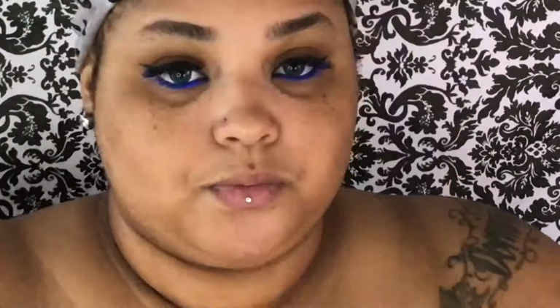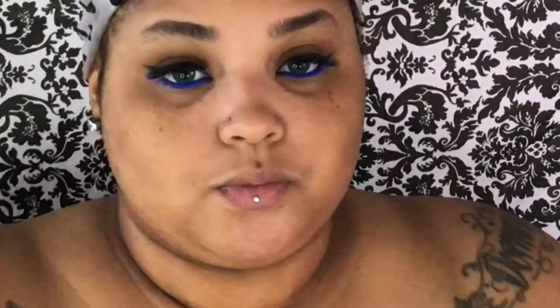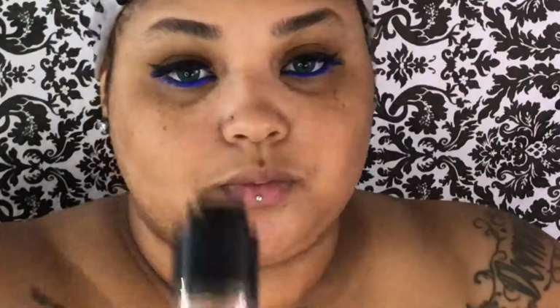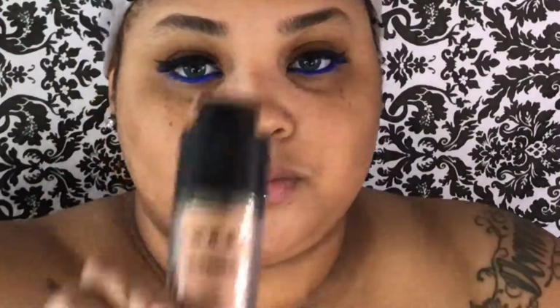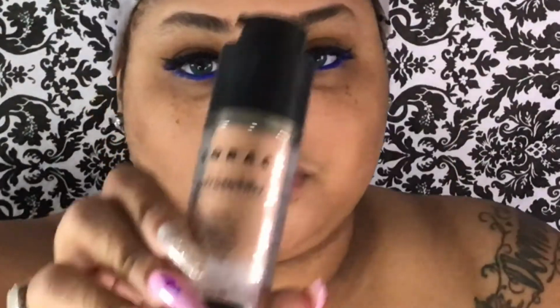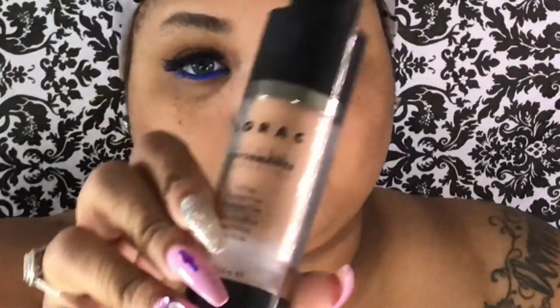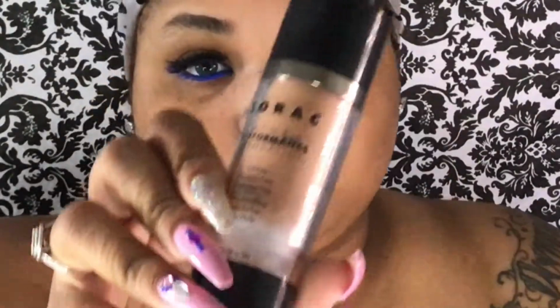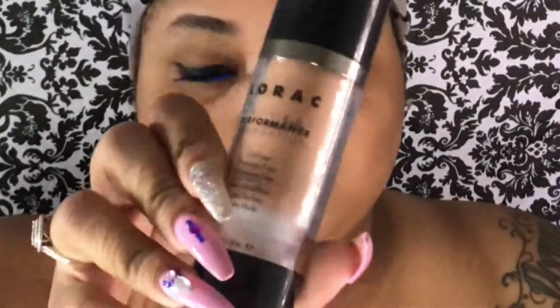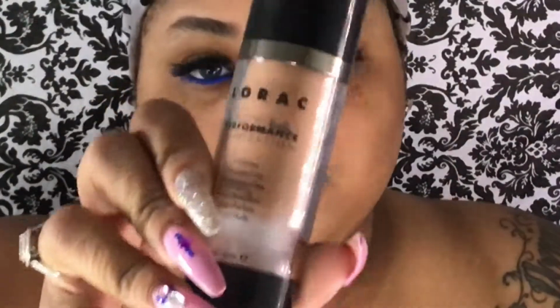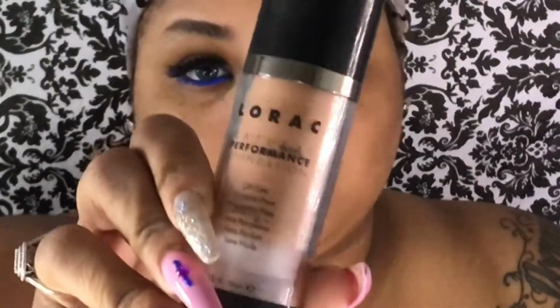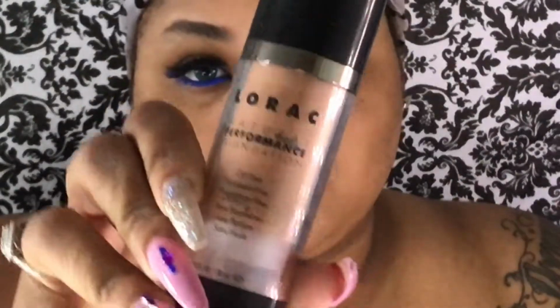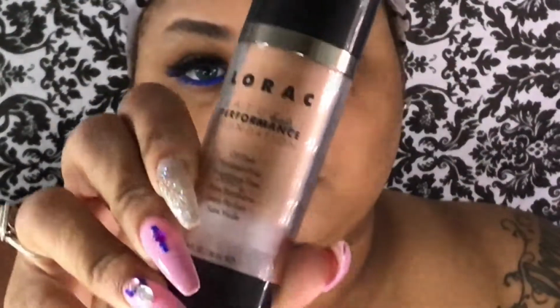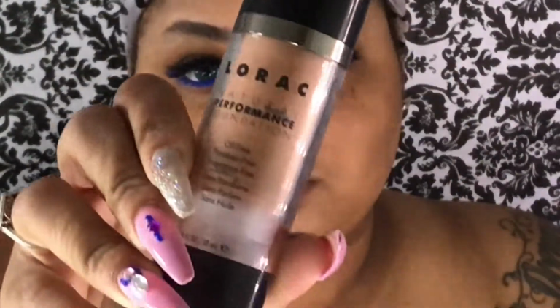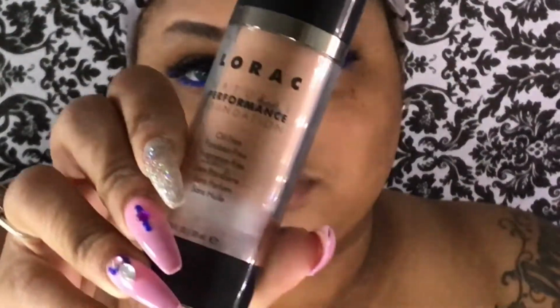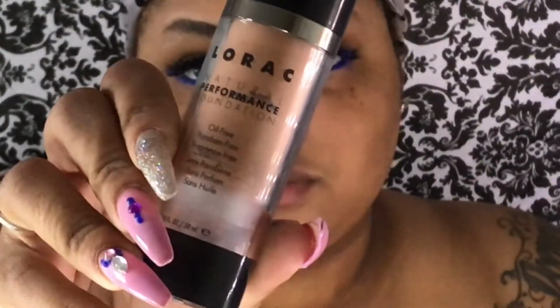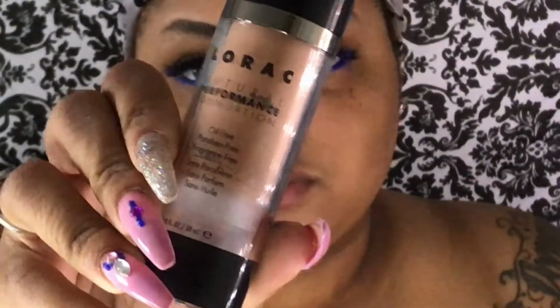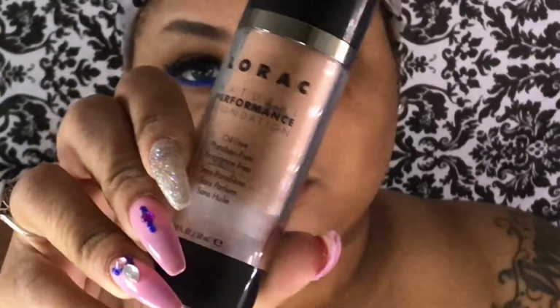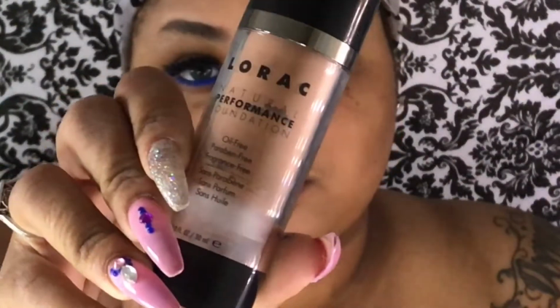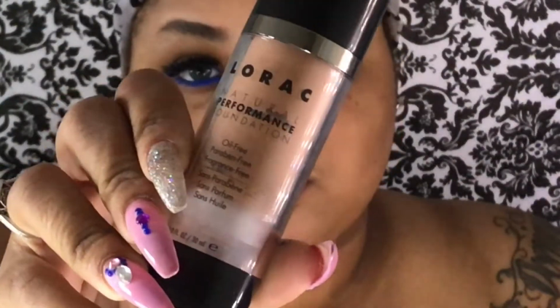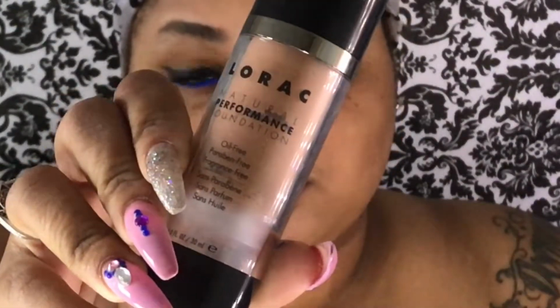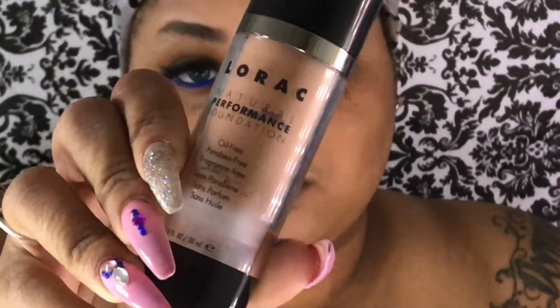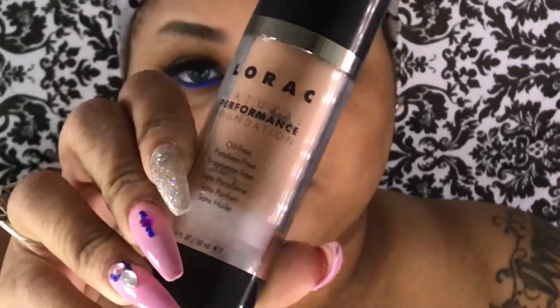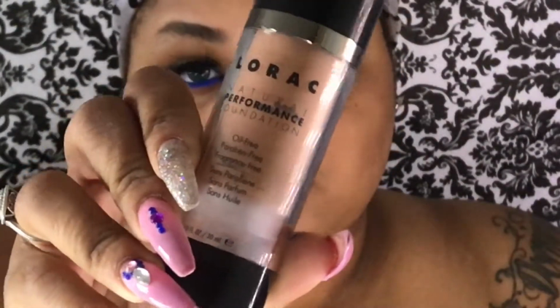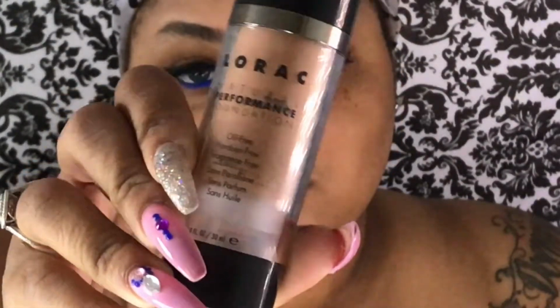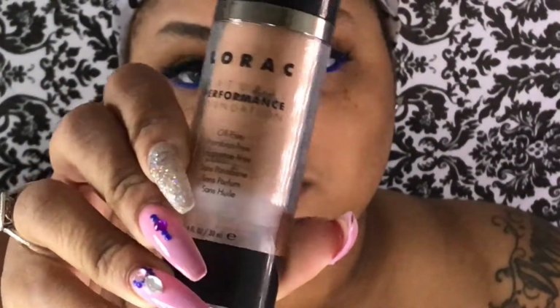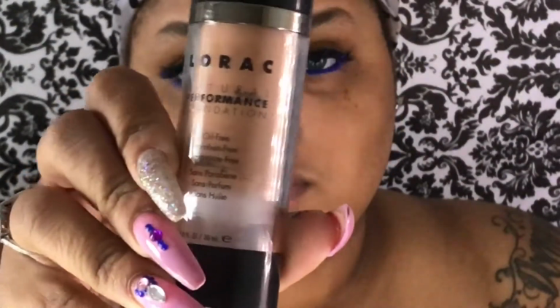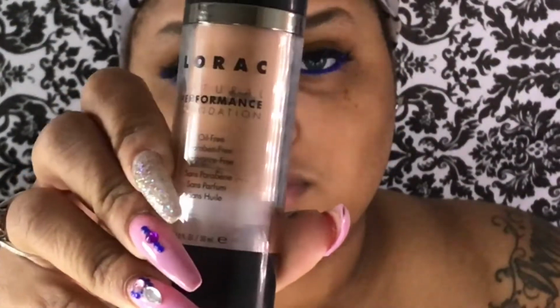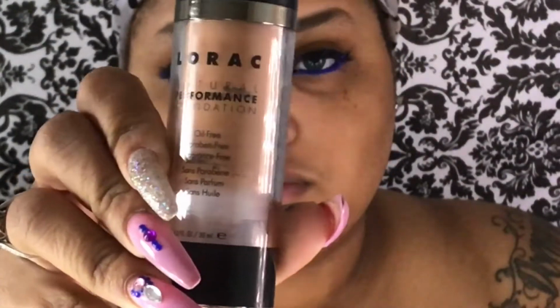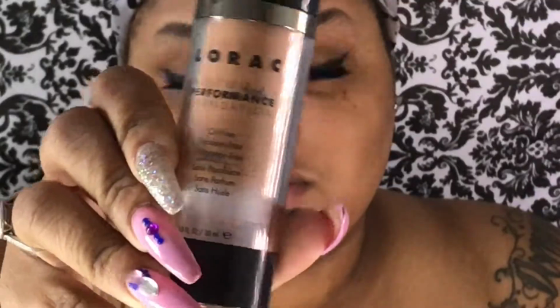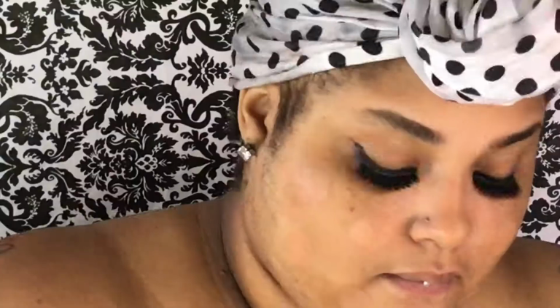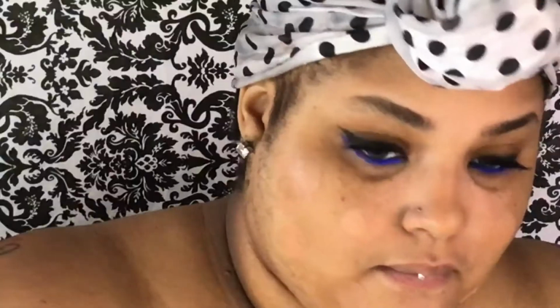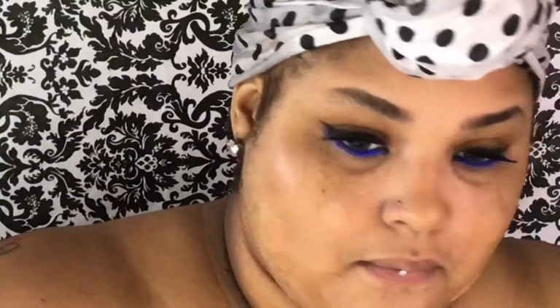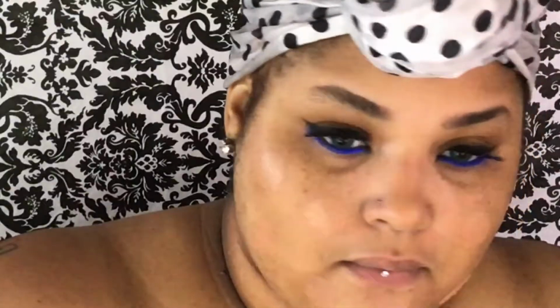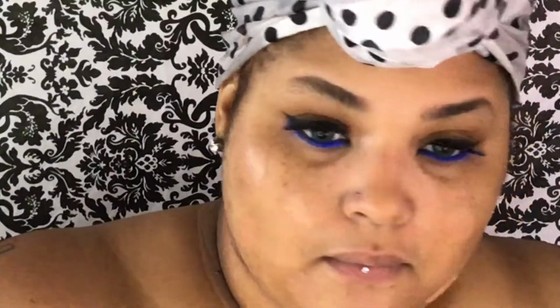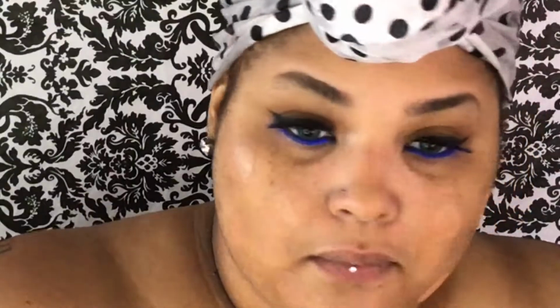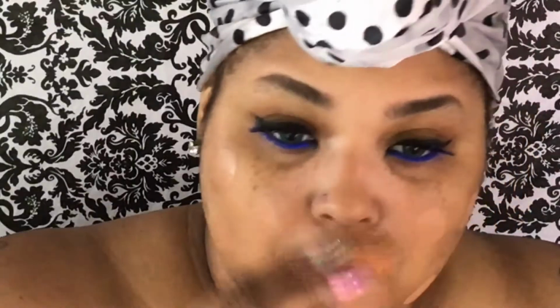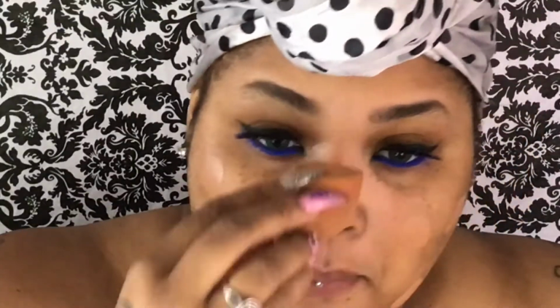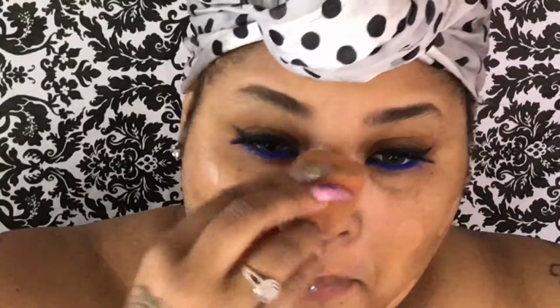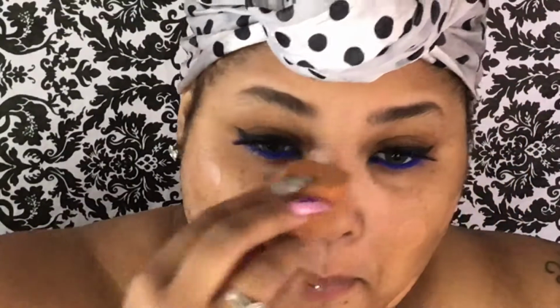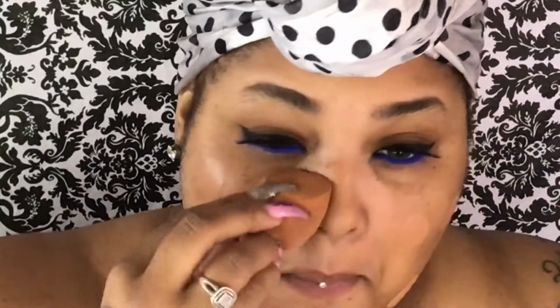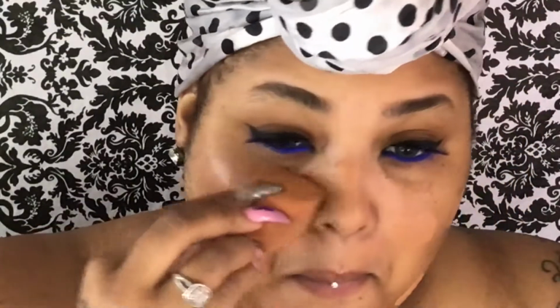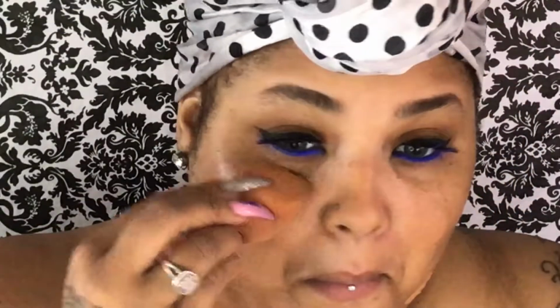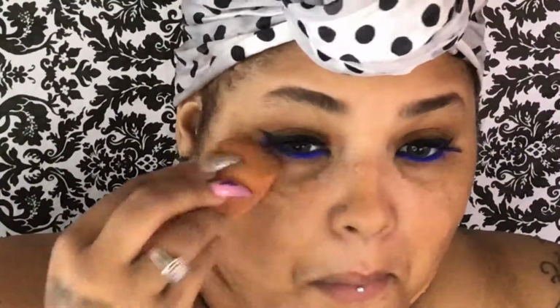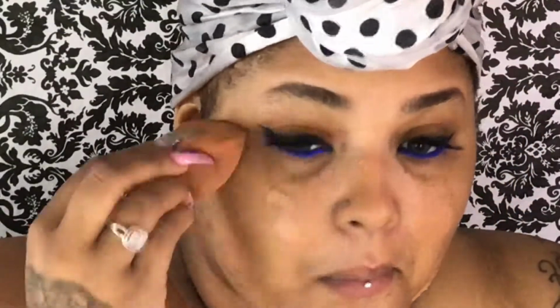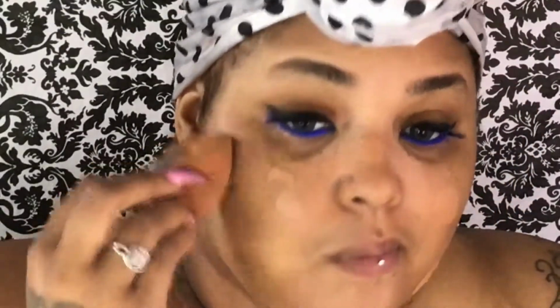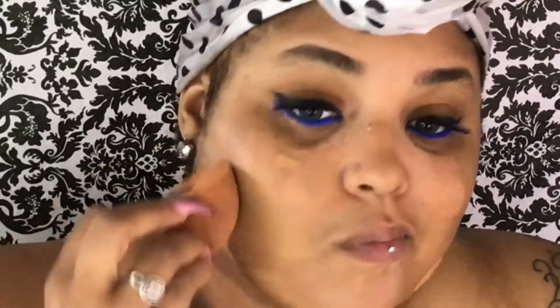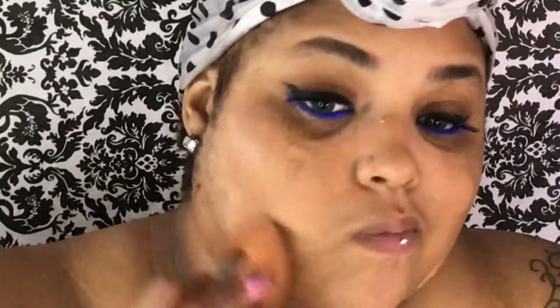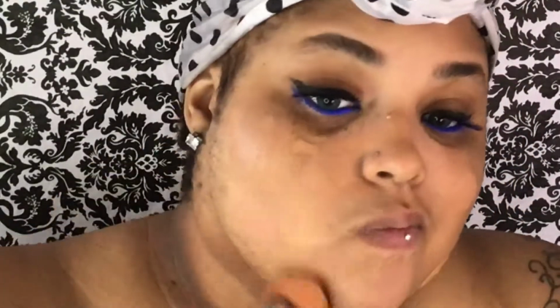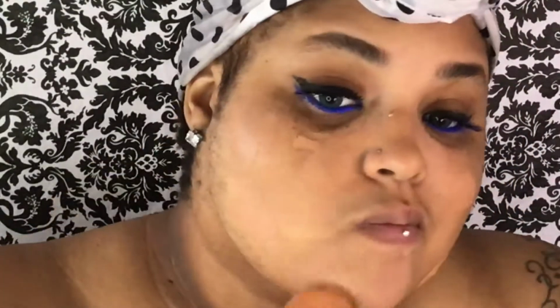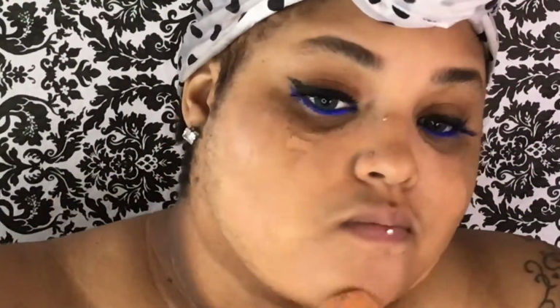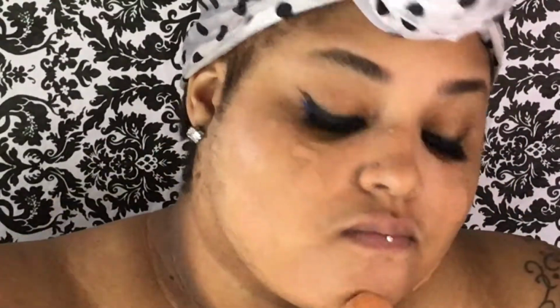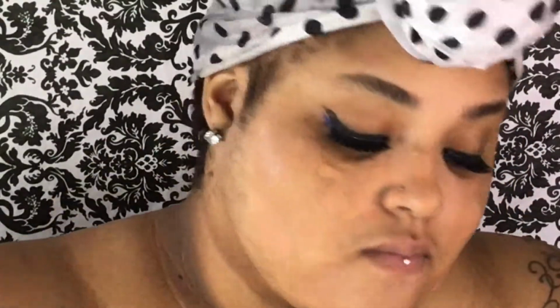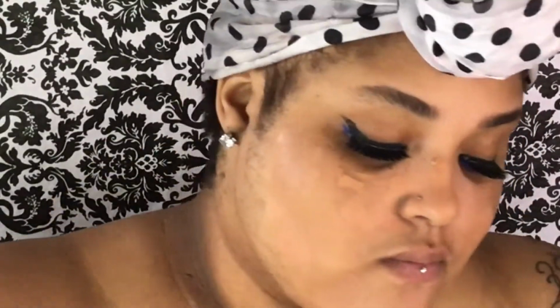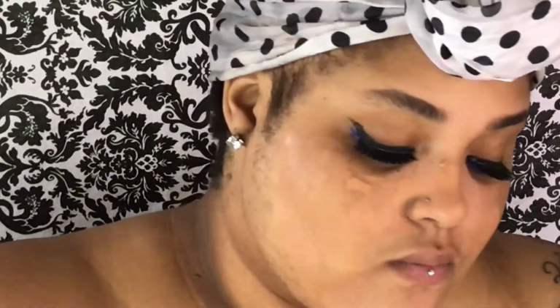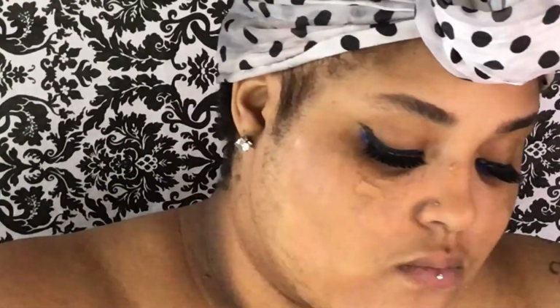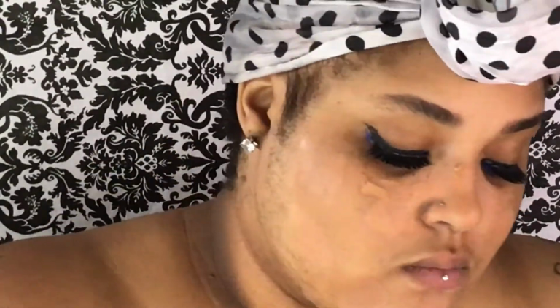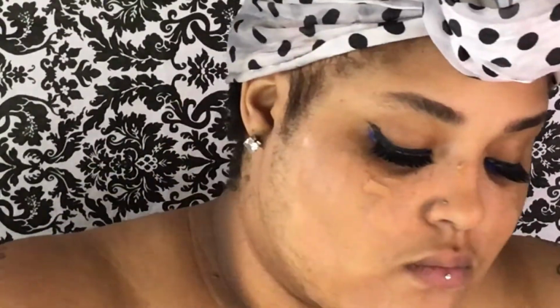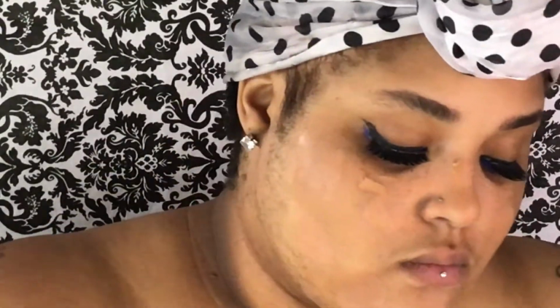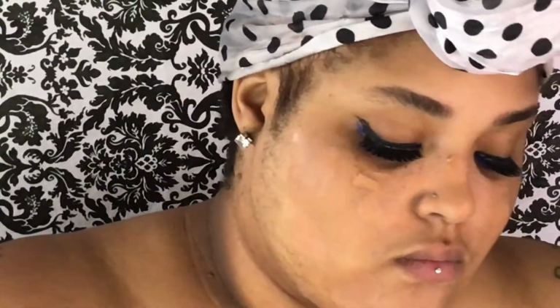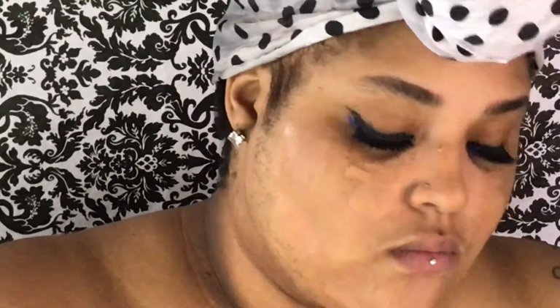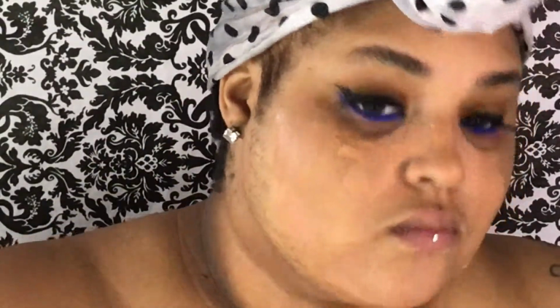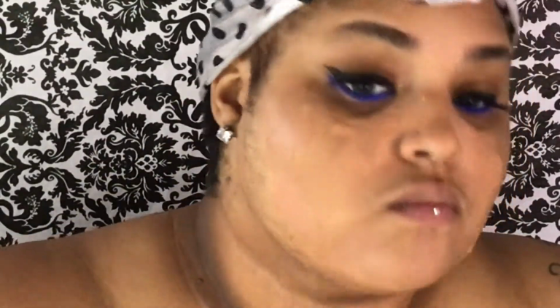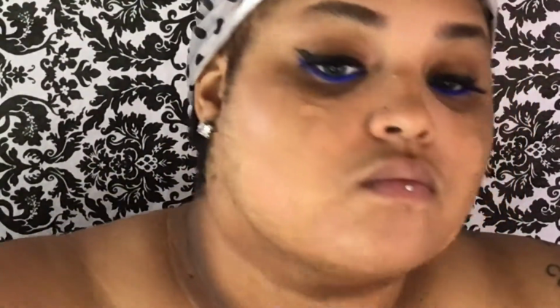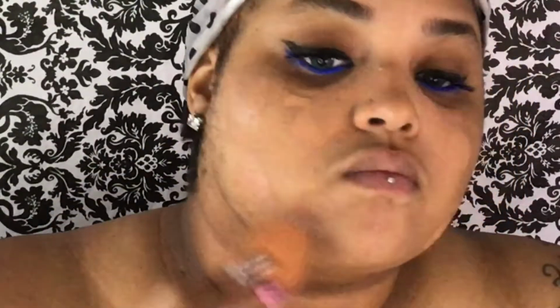Taking my Lorac Natural Foundation in the color MP7, I'm just going to apply that to my face and blend it out.